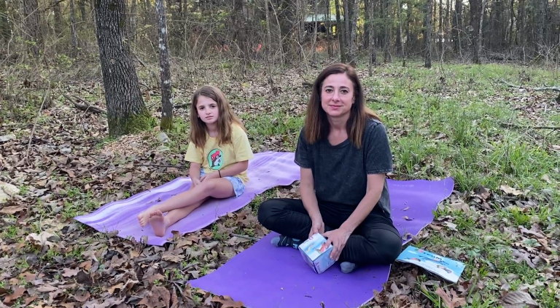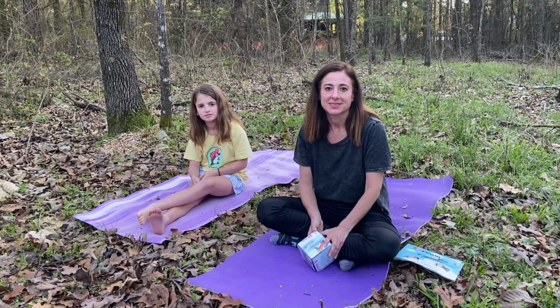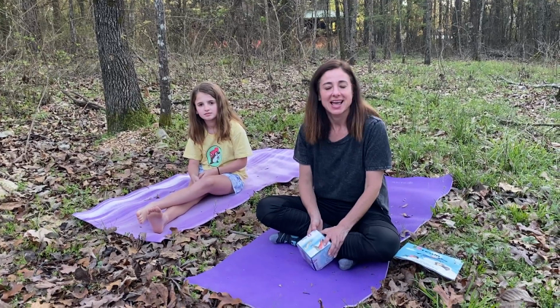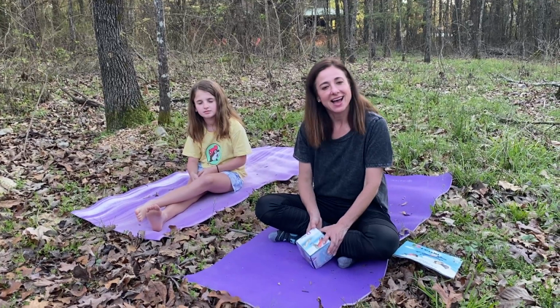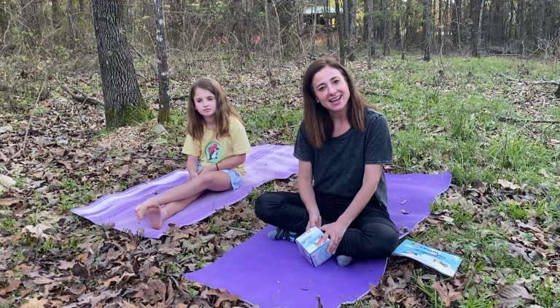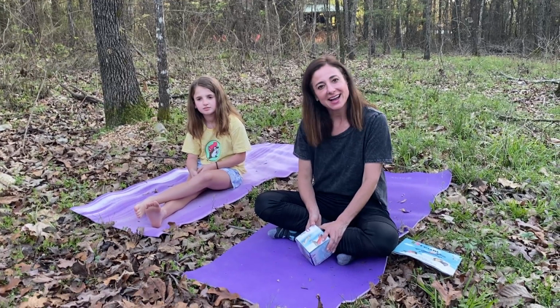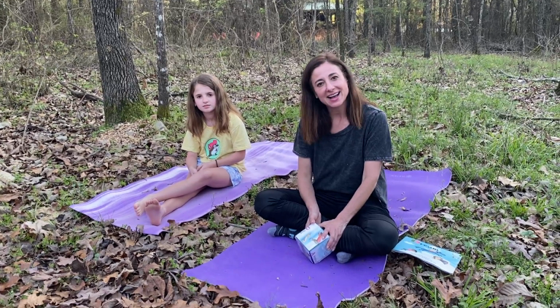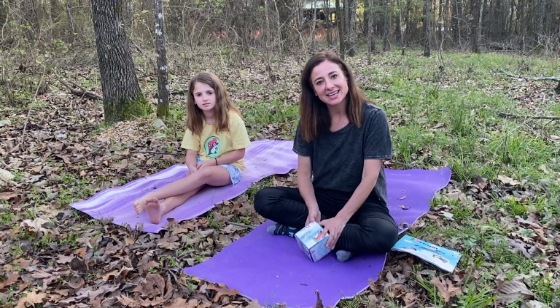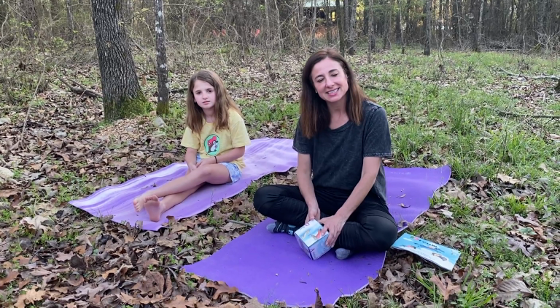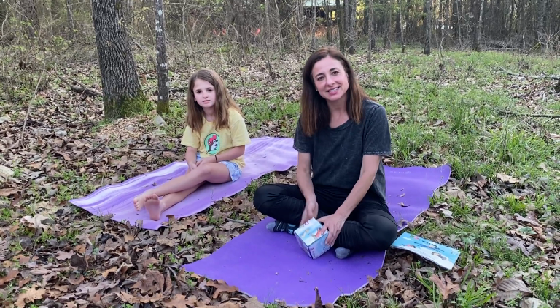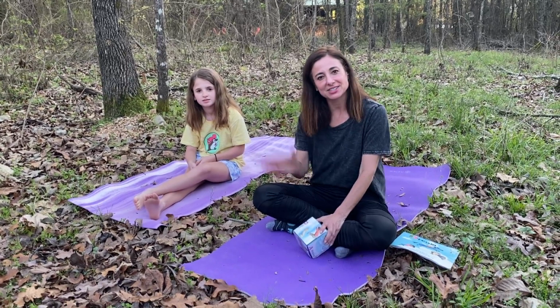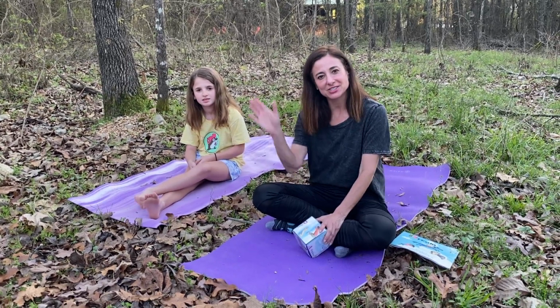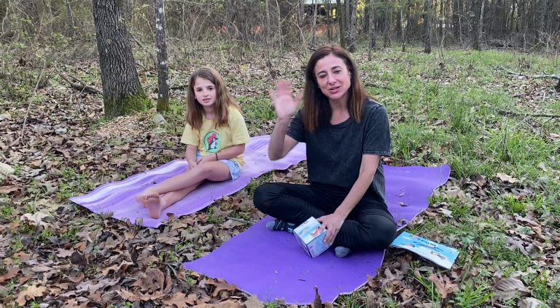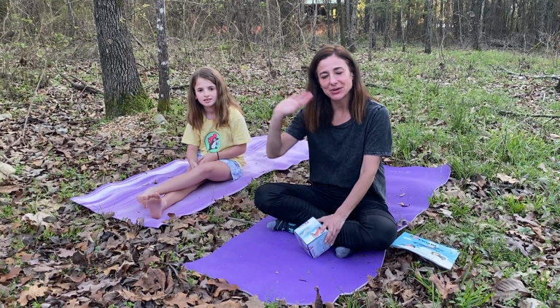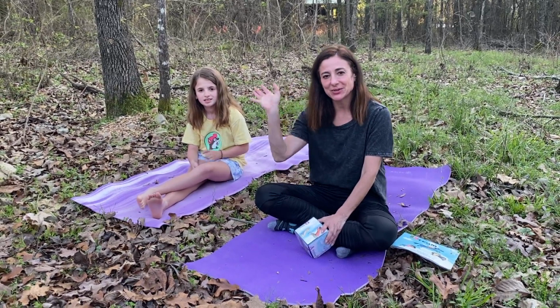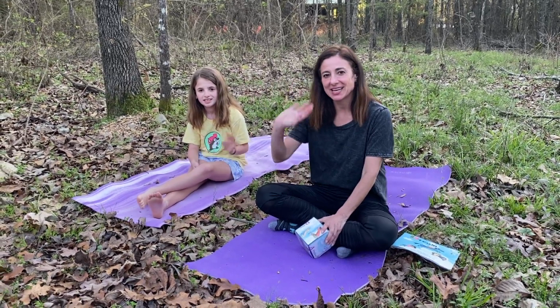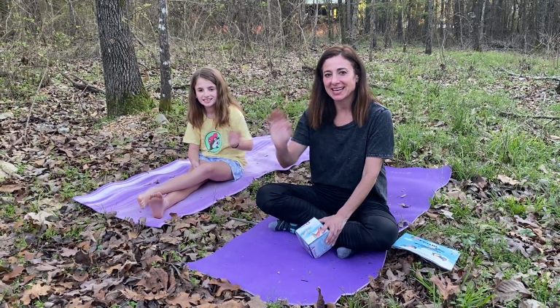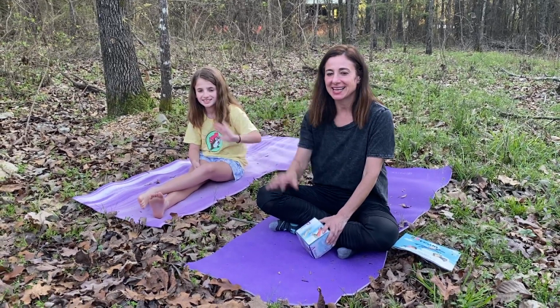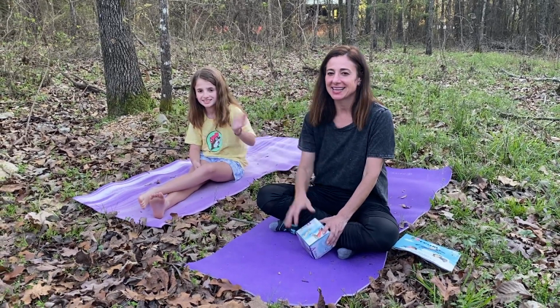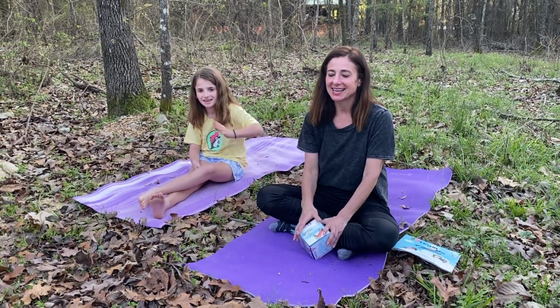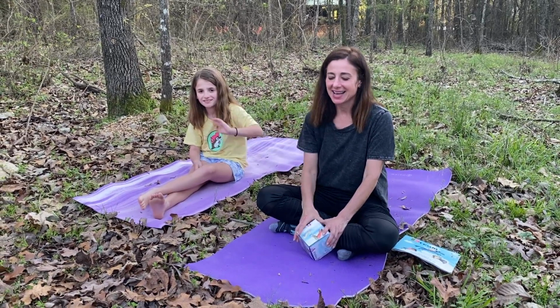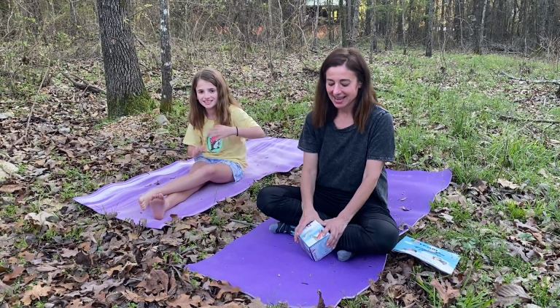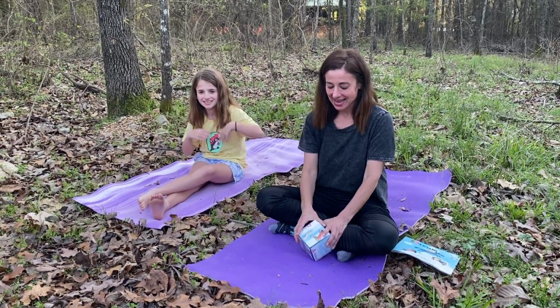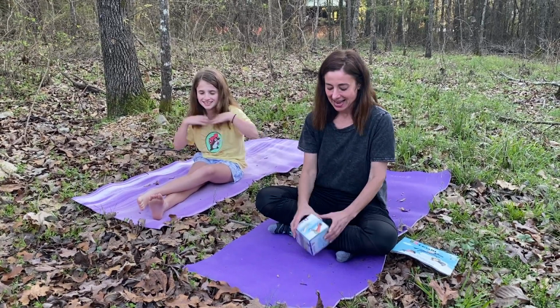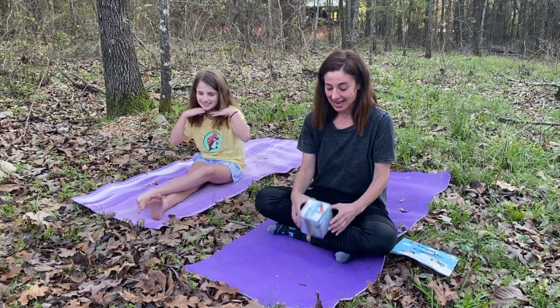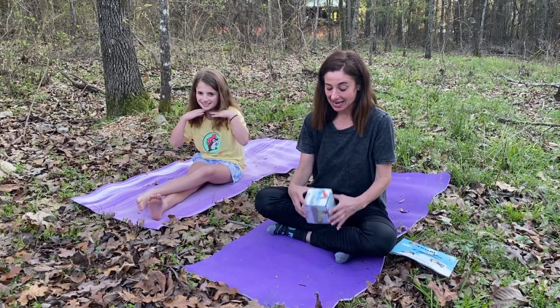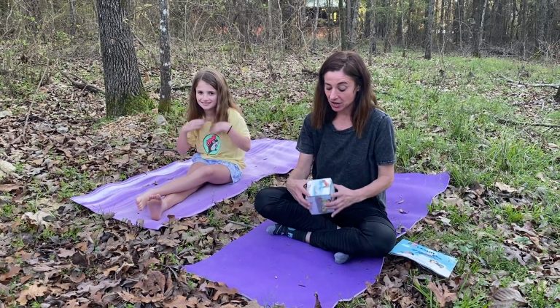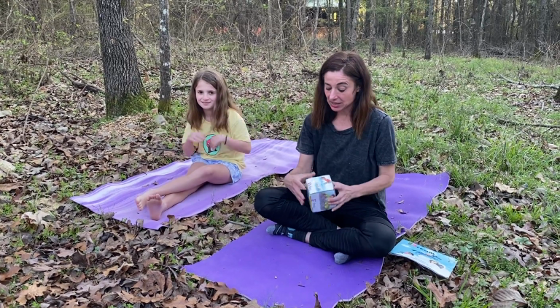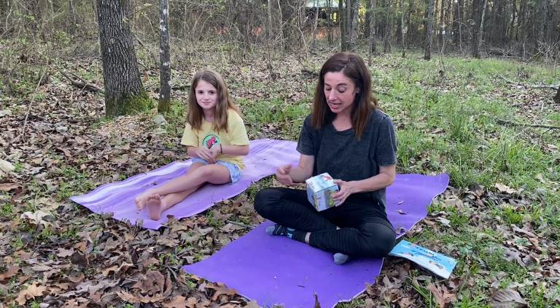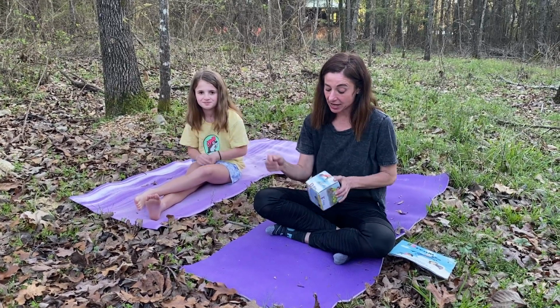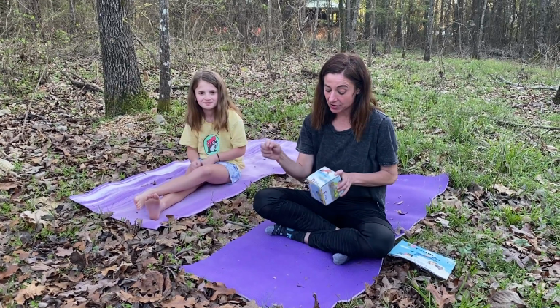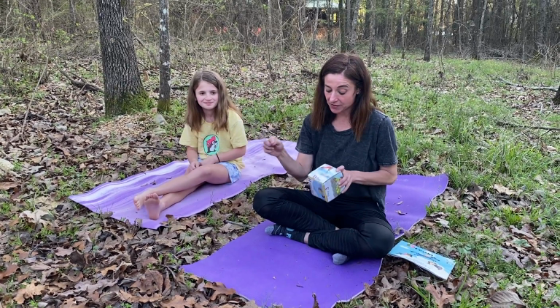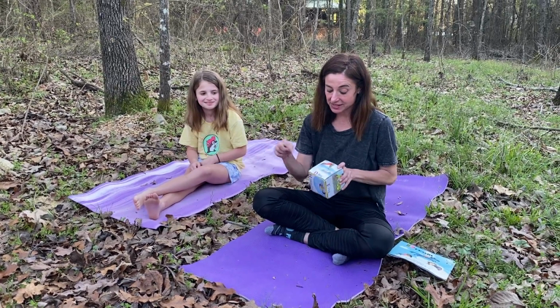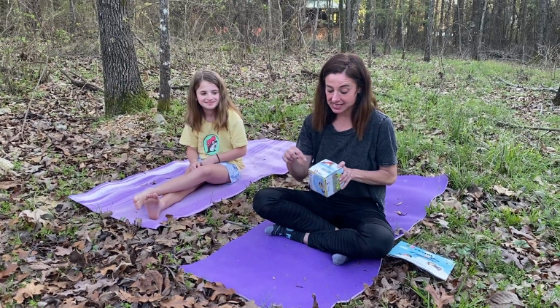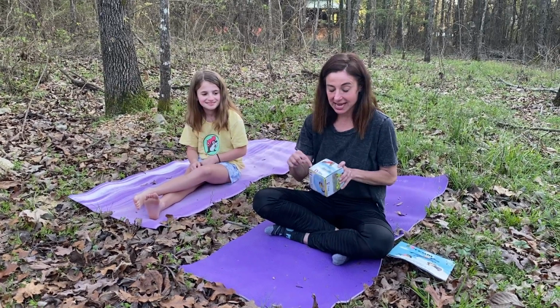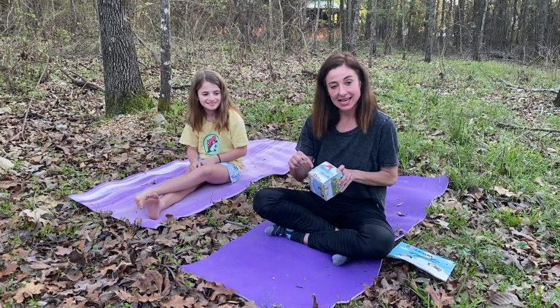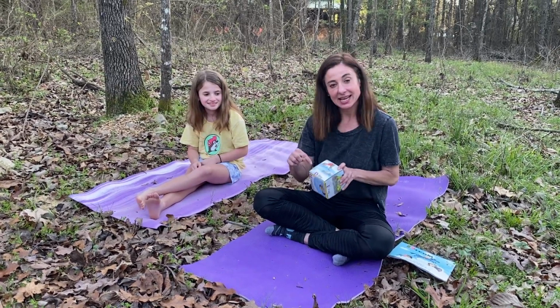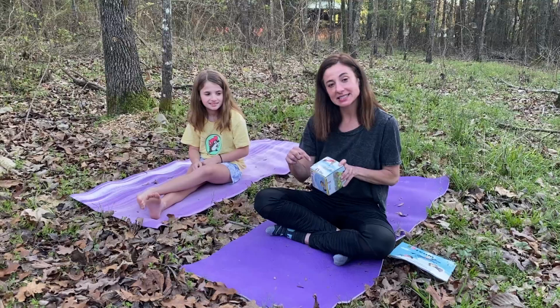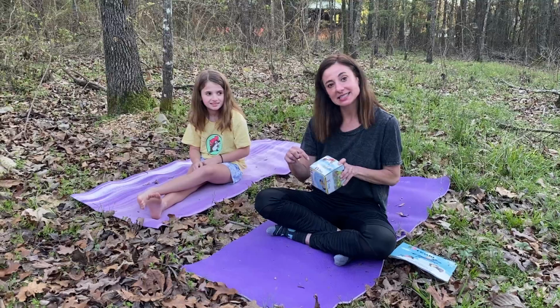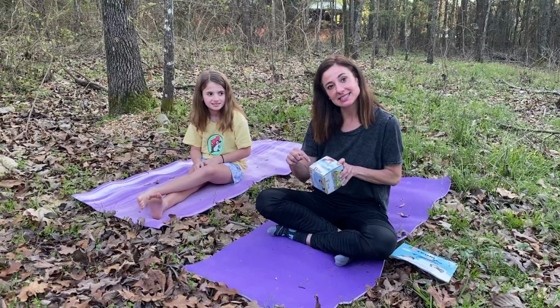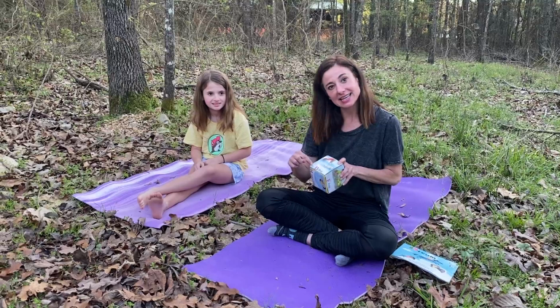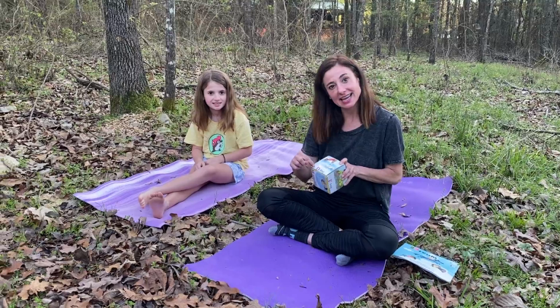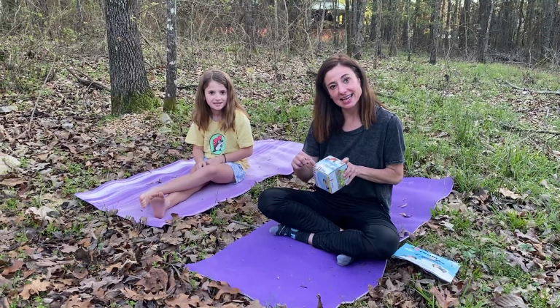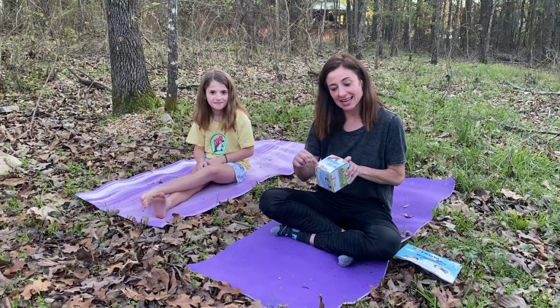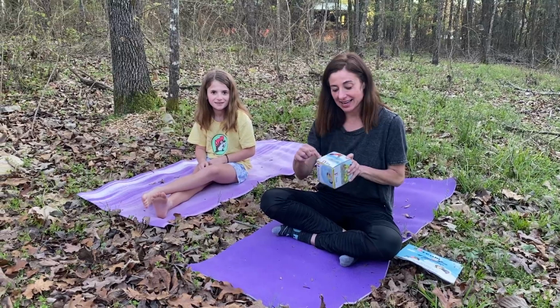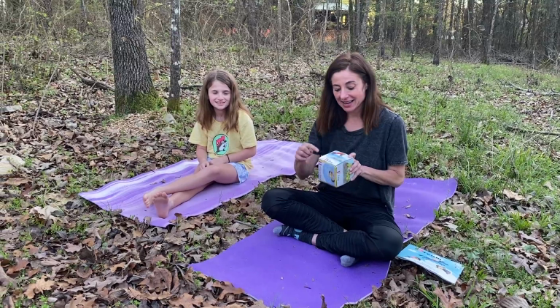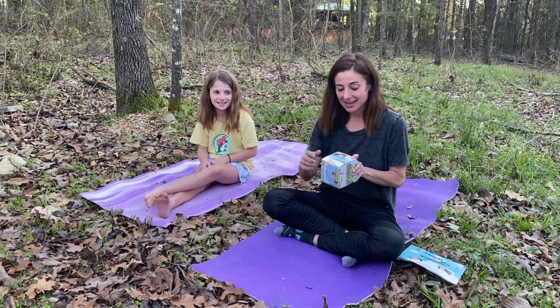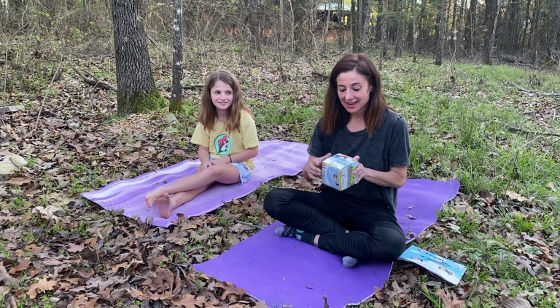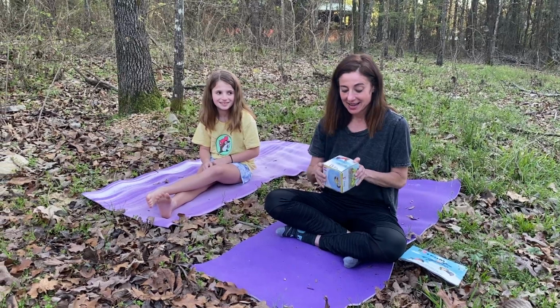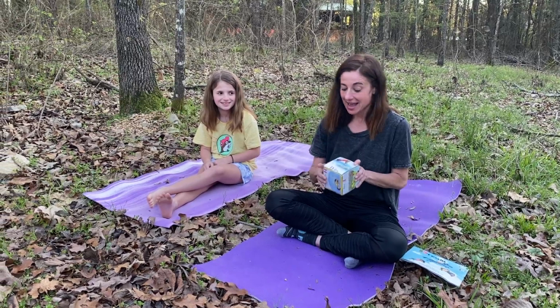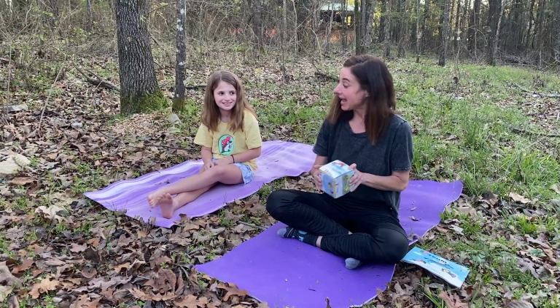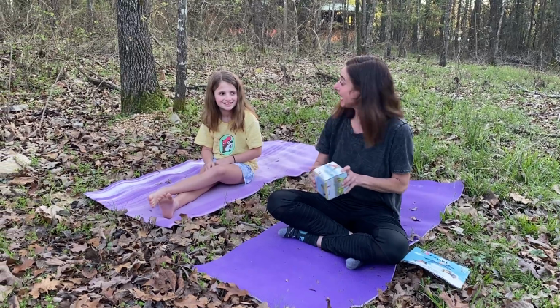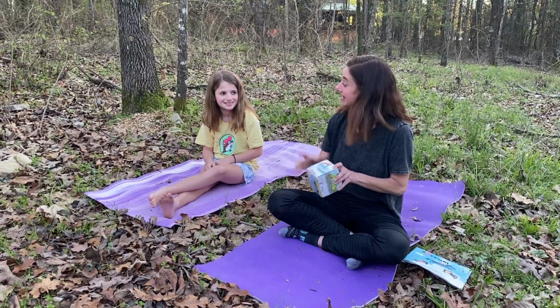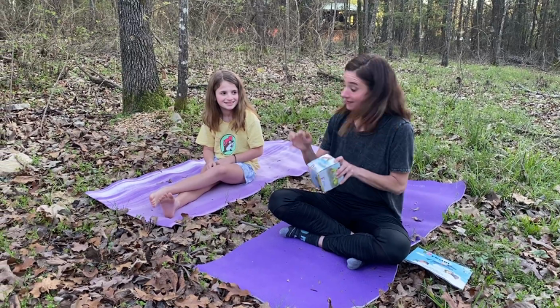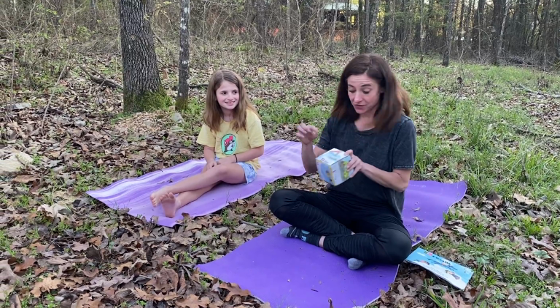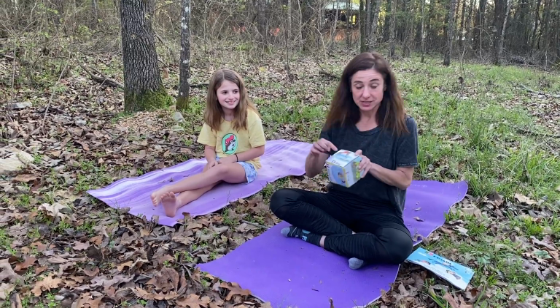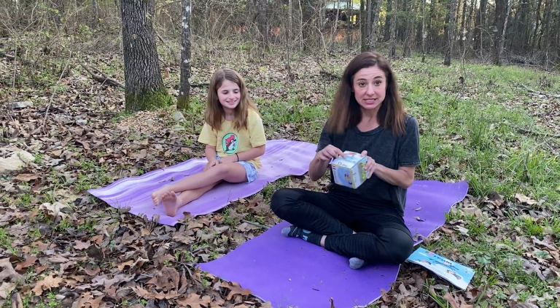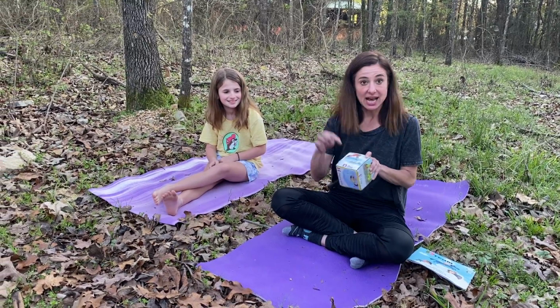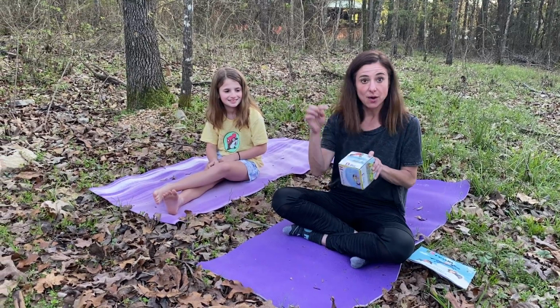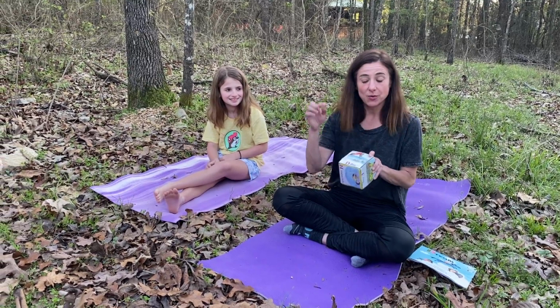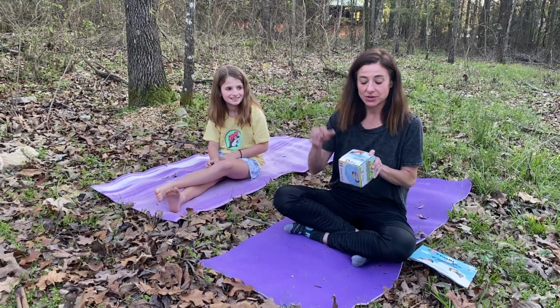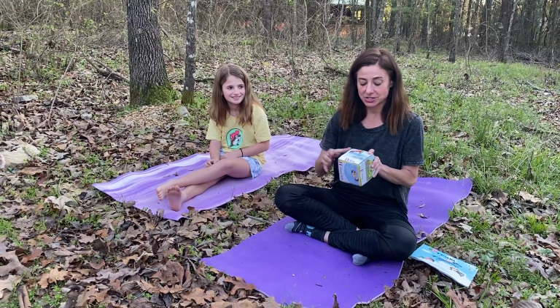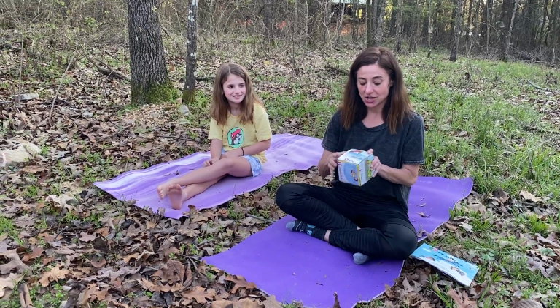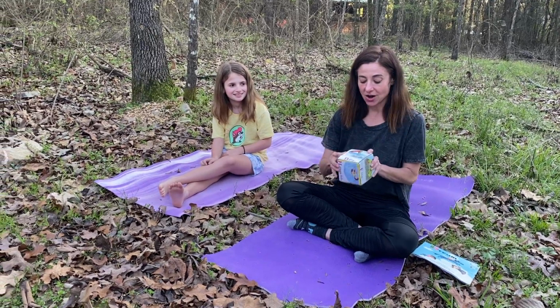Hi guys, it's Jody. It's Devon. And our letter of the day is D — for Devon, and for Downward Dog.